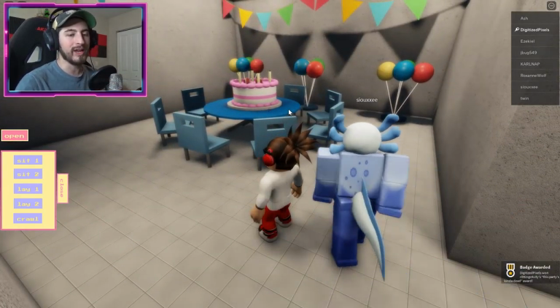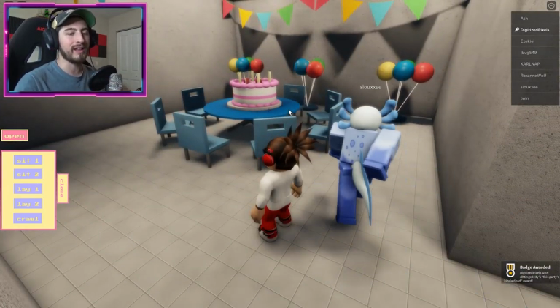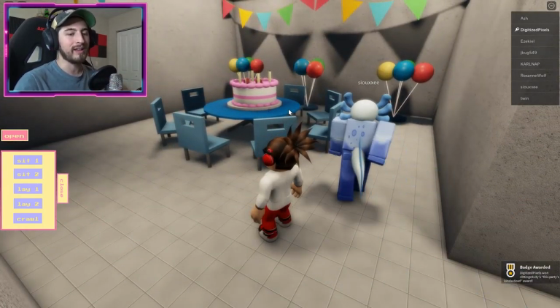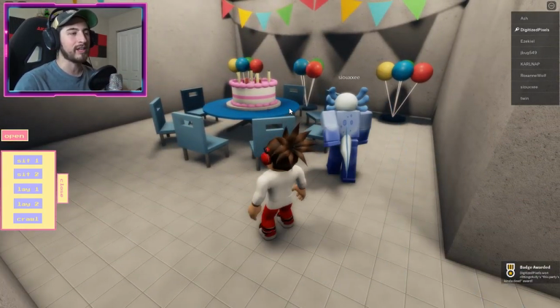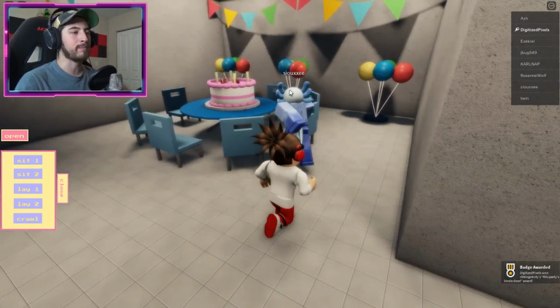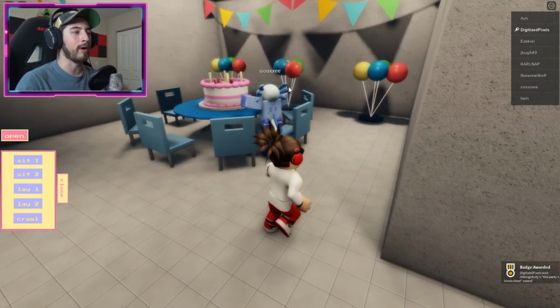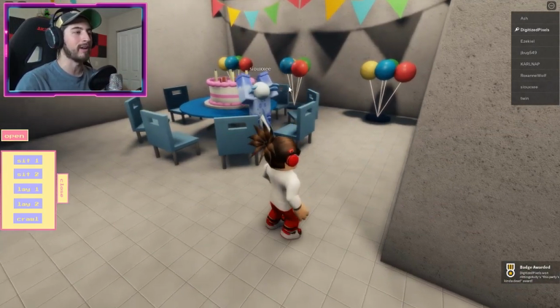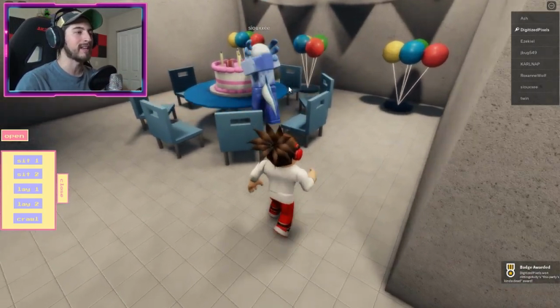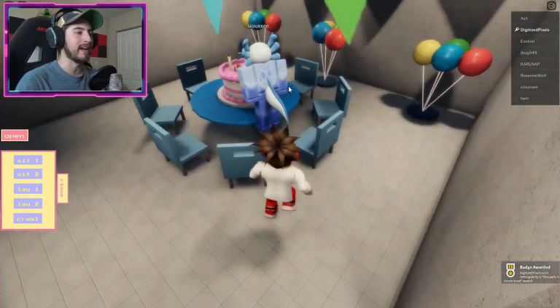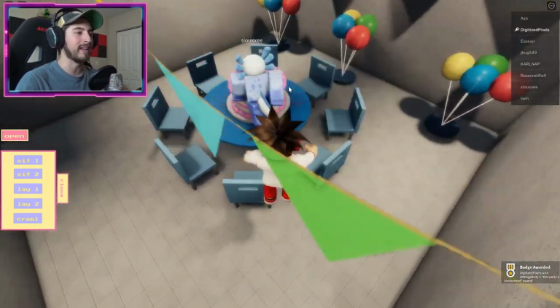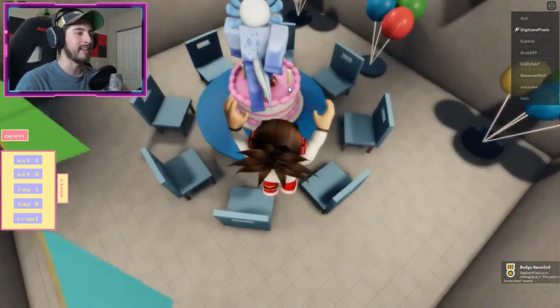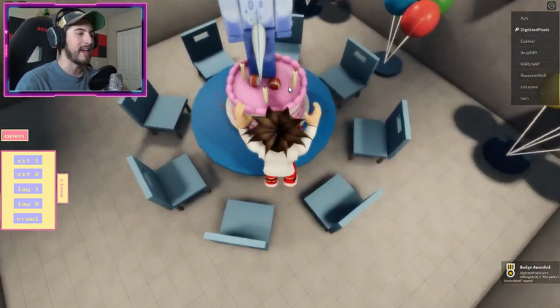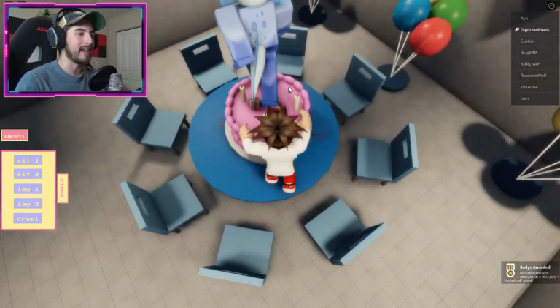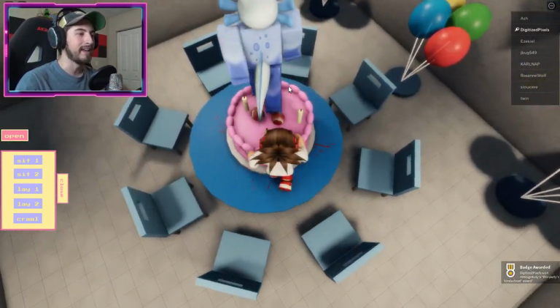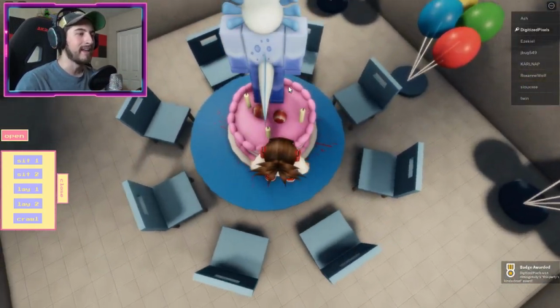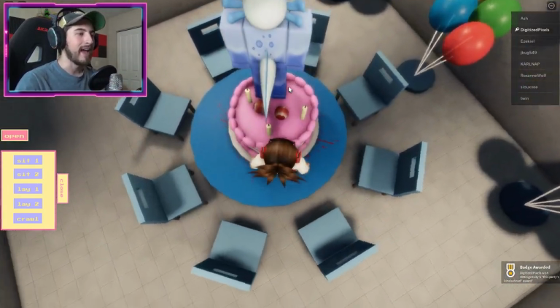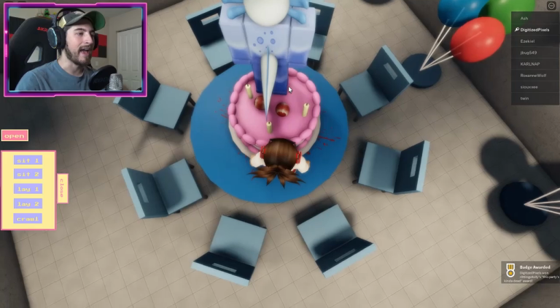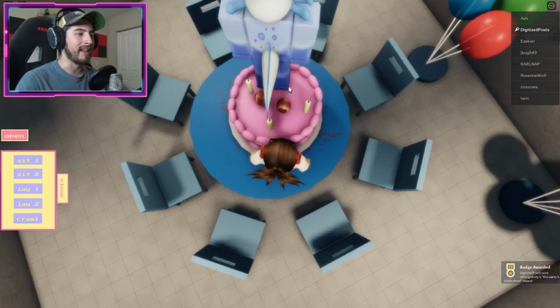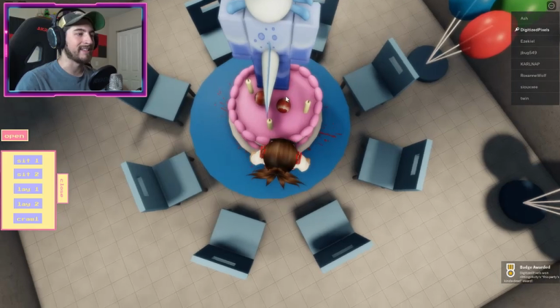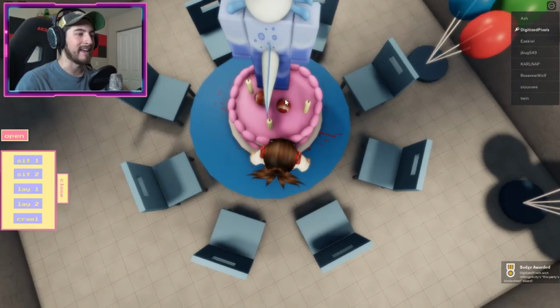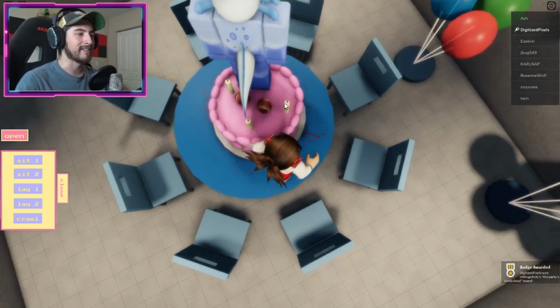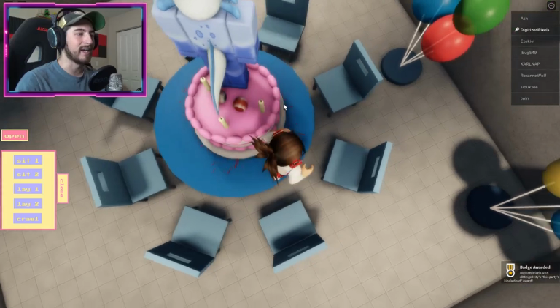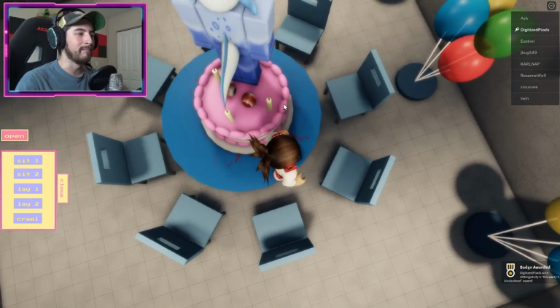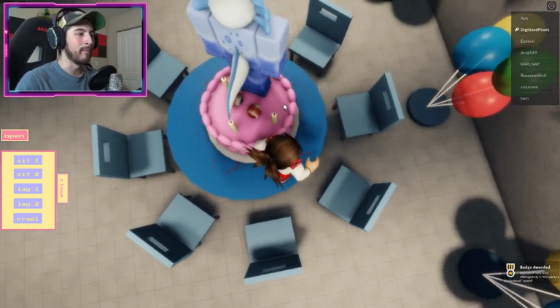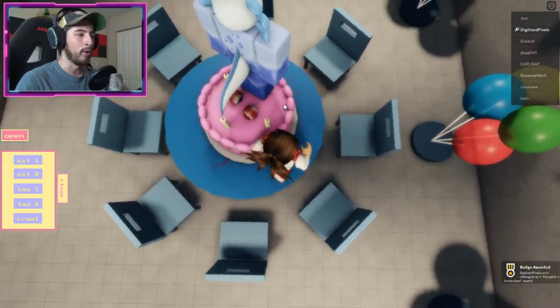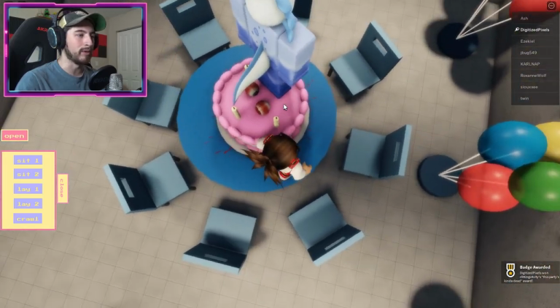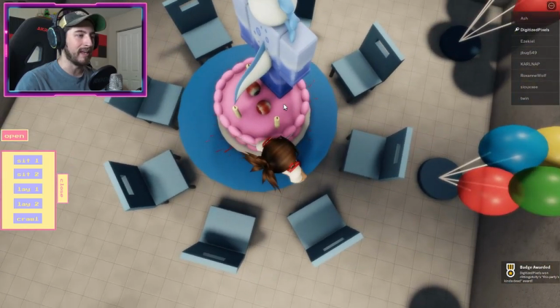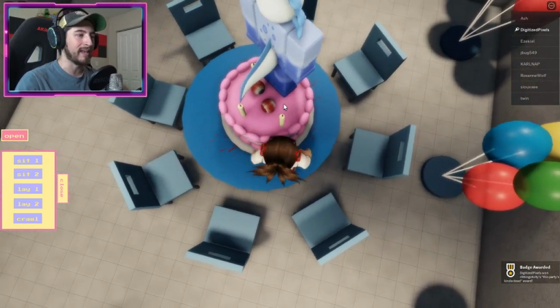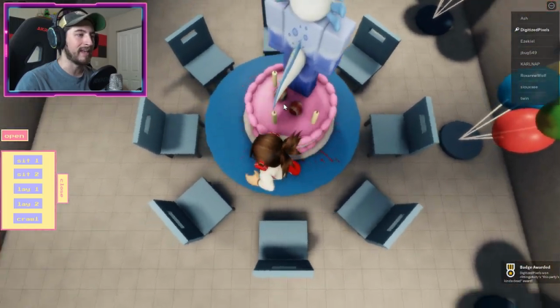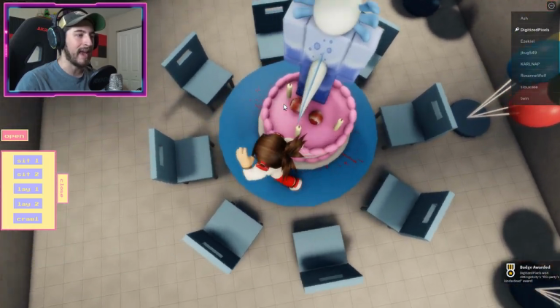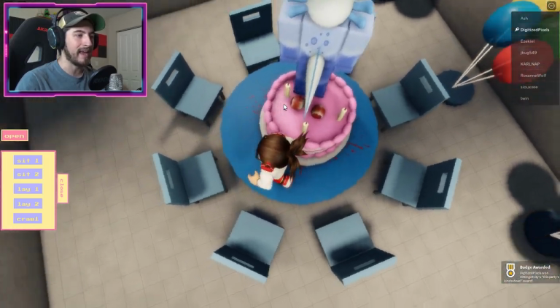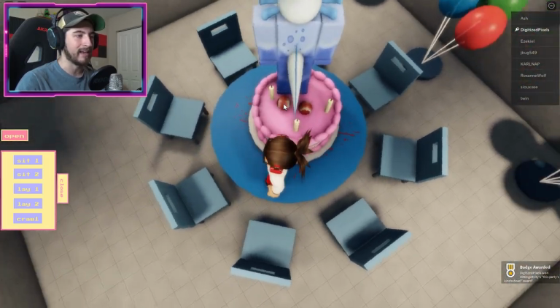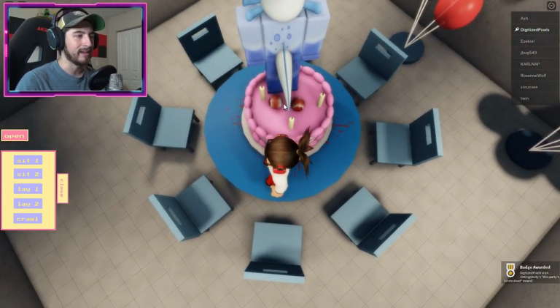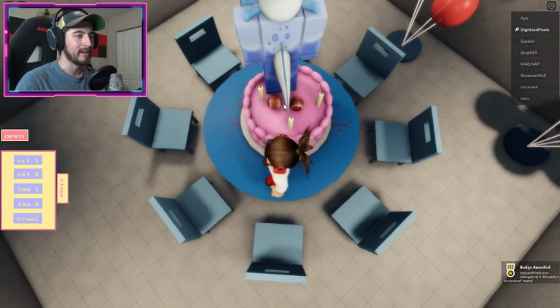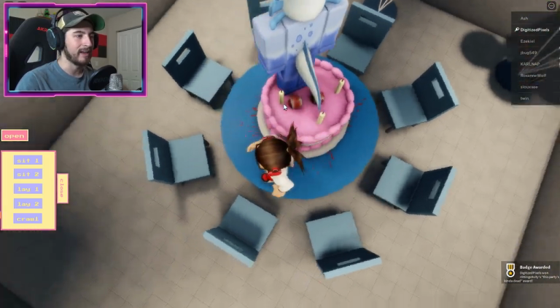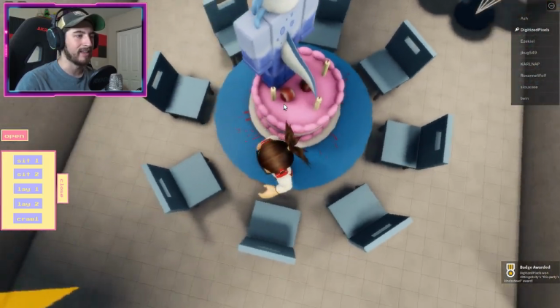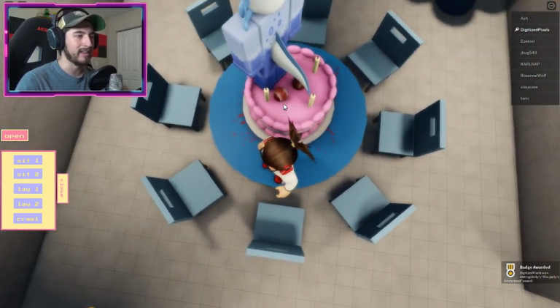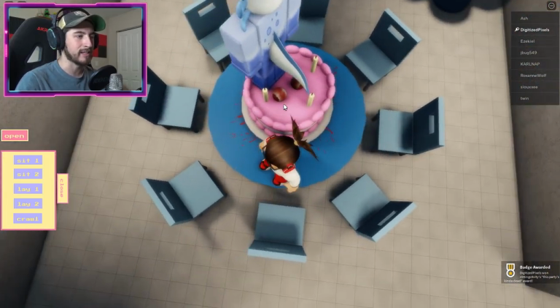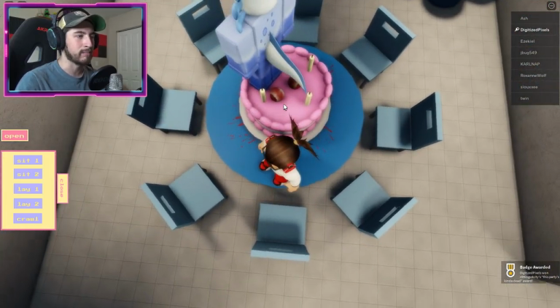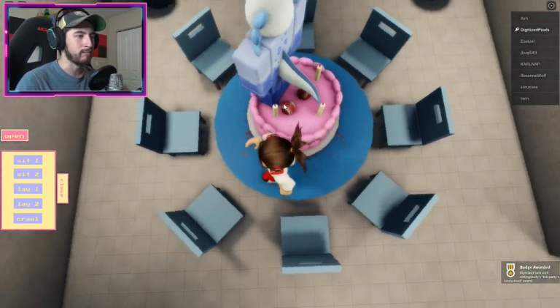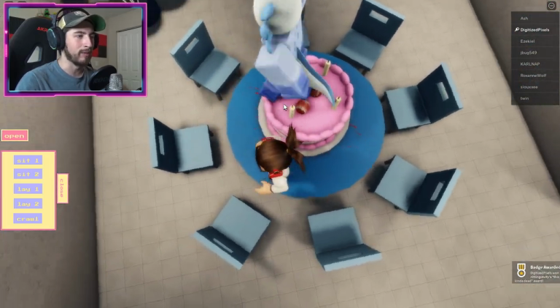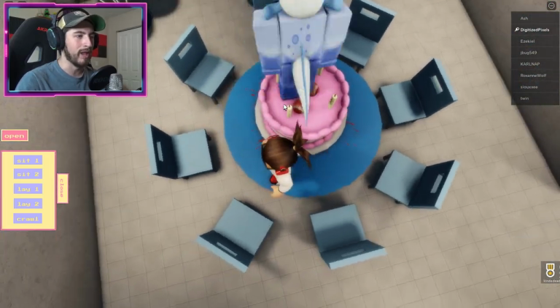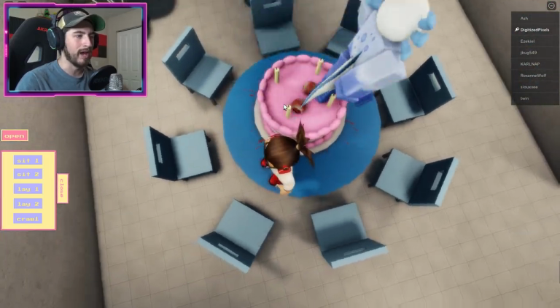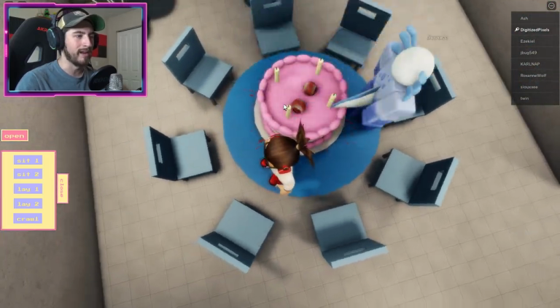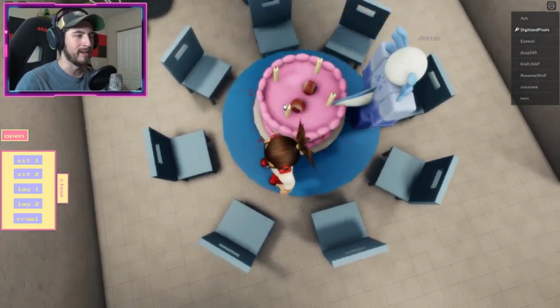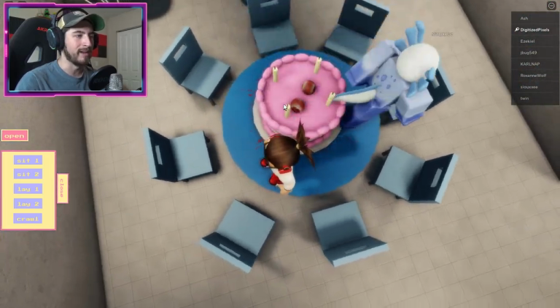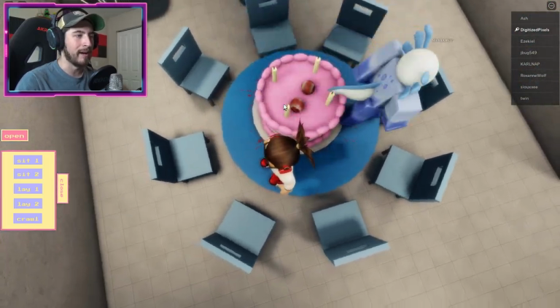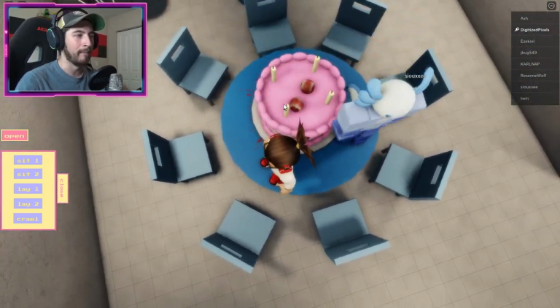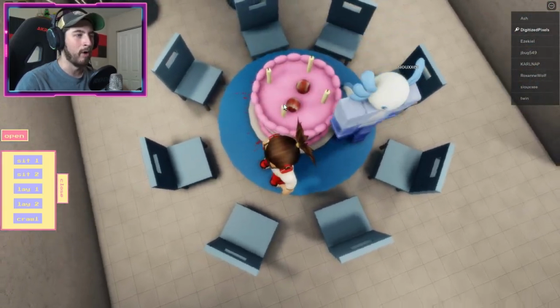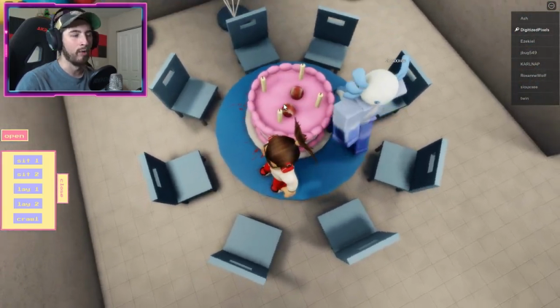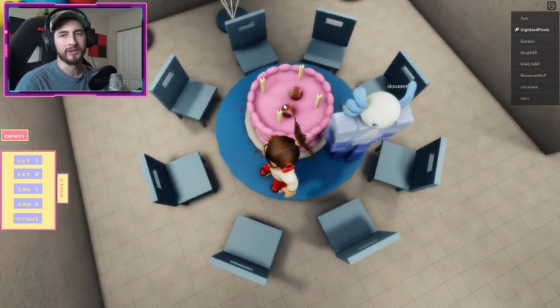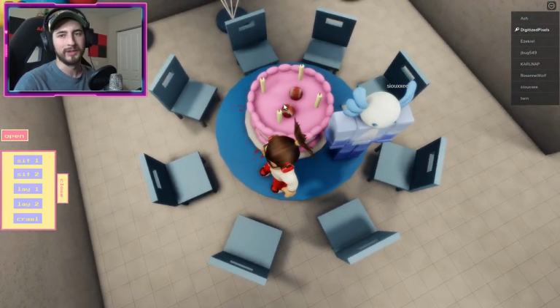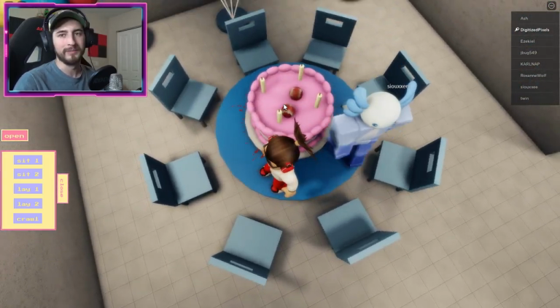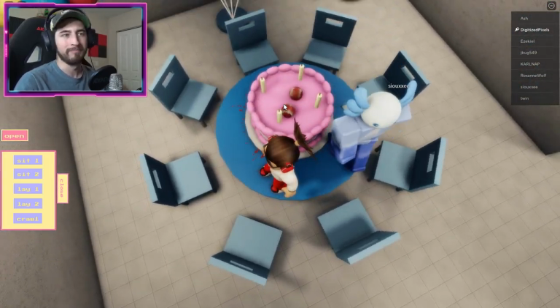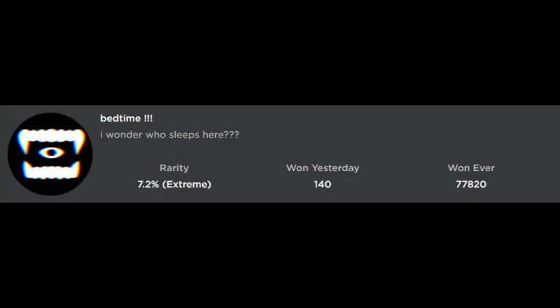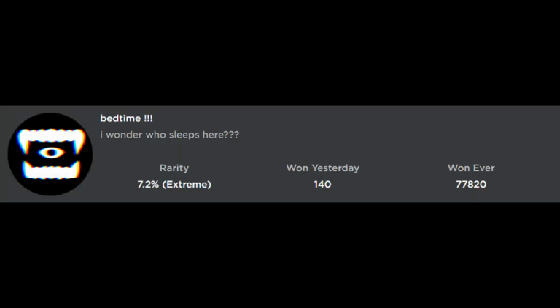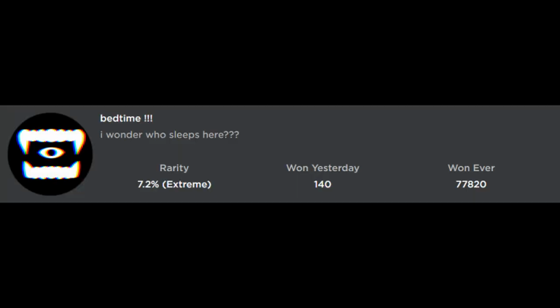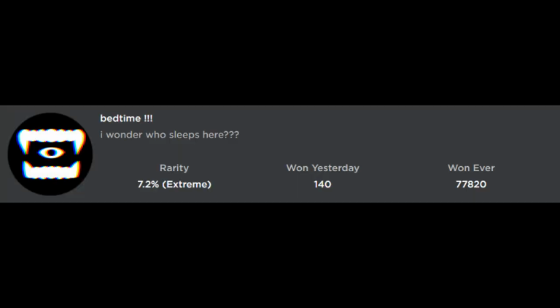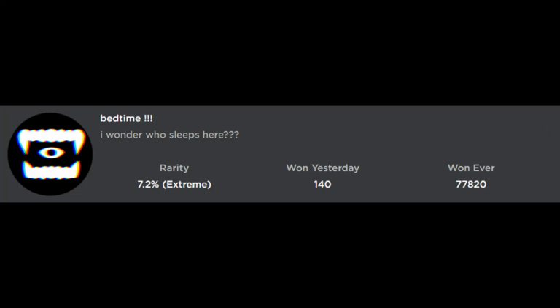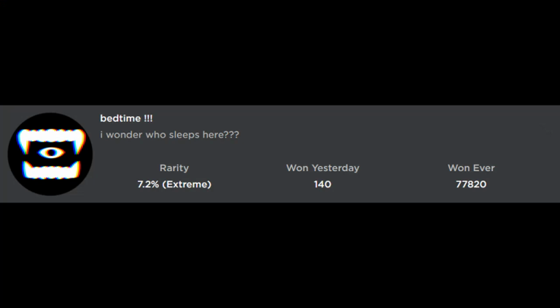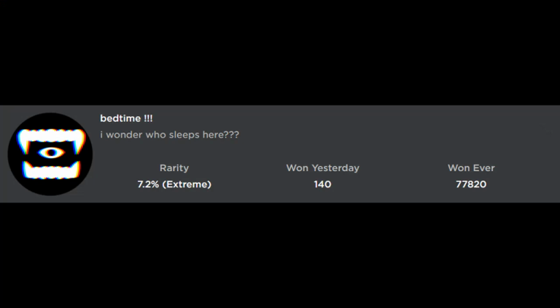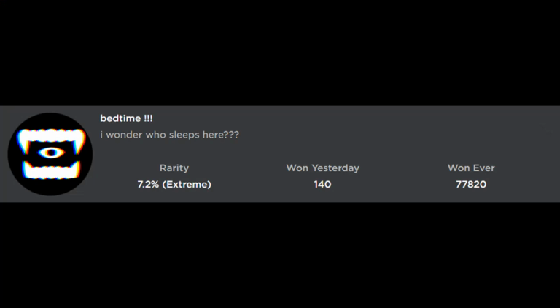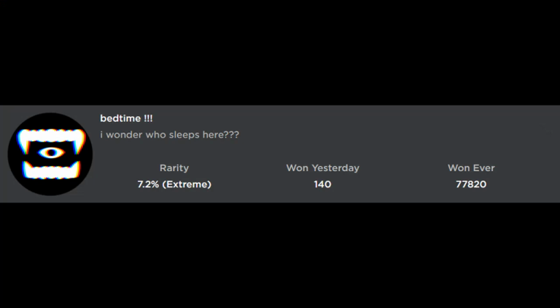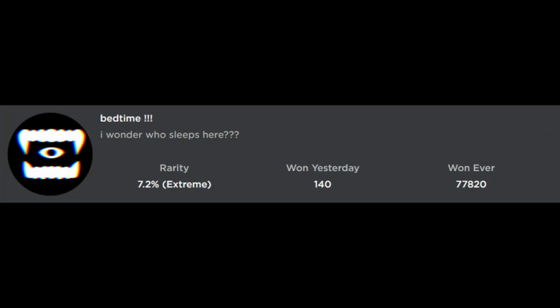Head down the hallway this way and once you enter into this room you will get the badge 'This Party's Kind of Dead.' Let's have some moldy cake — I think that's blood, not mold.